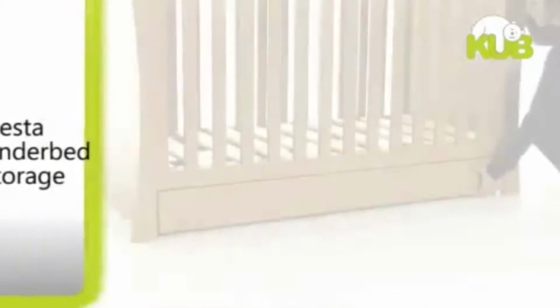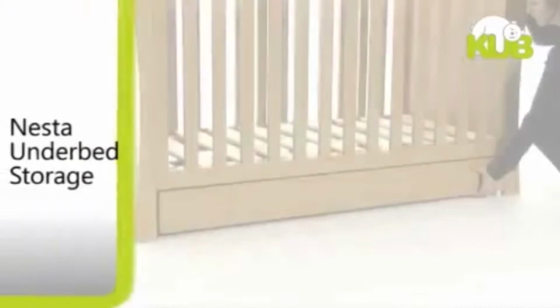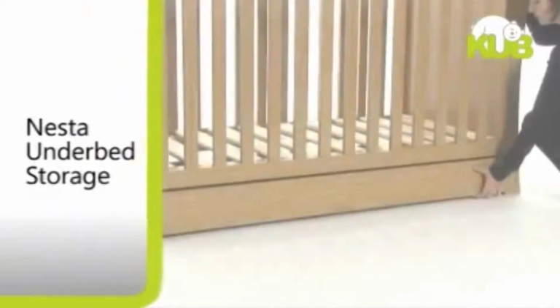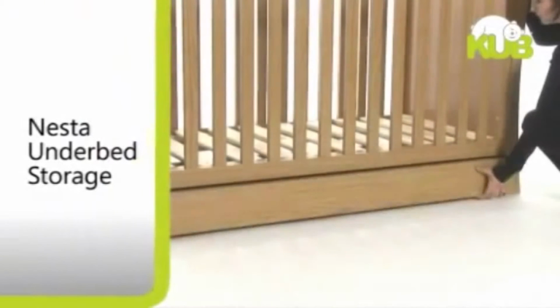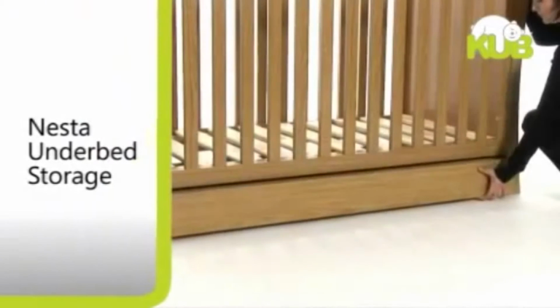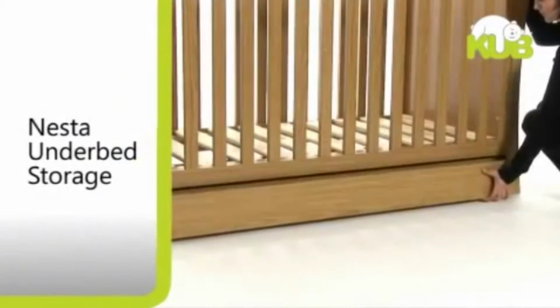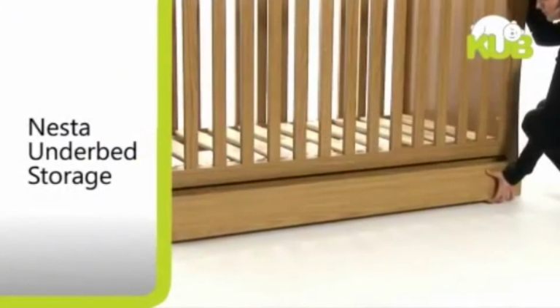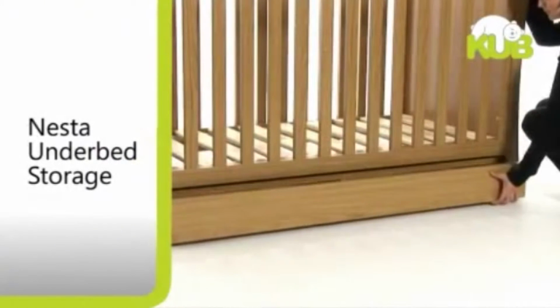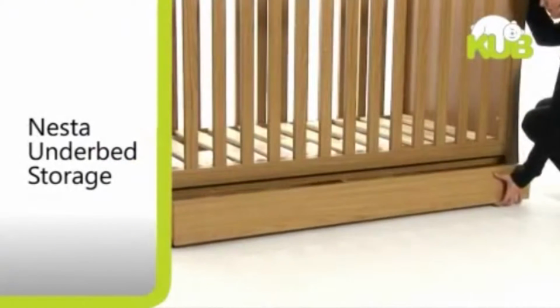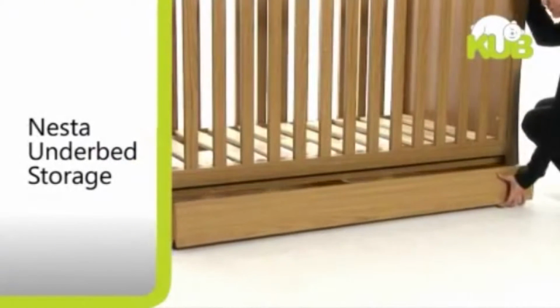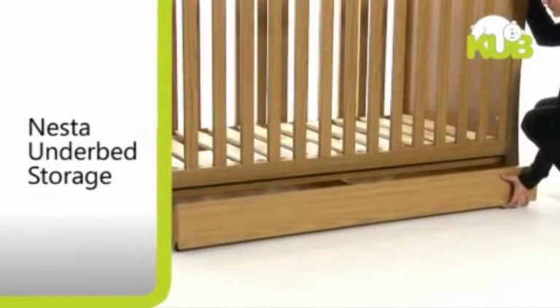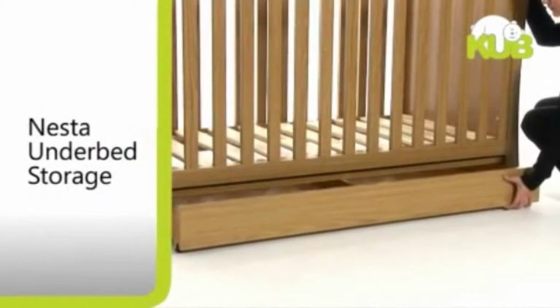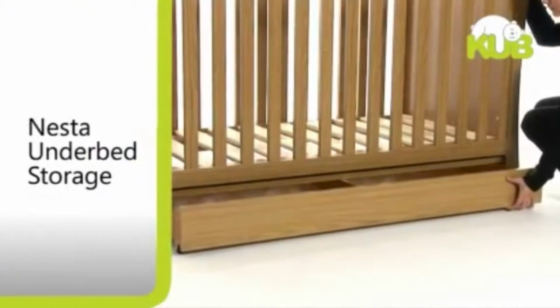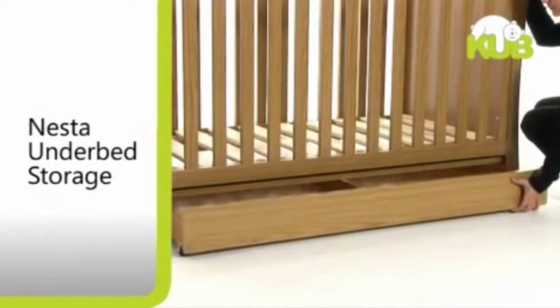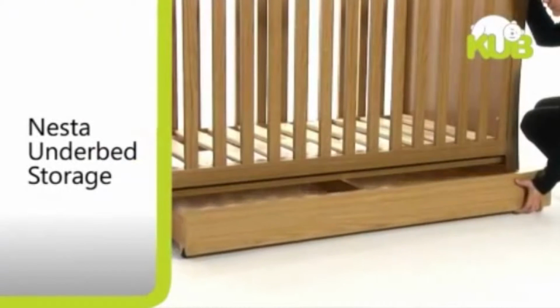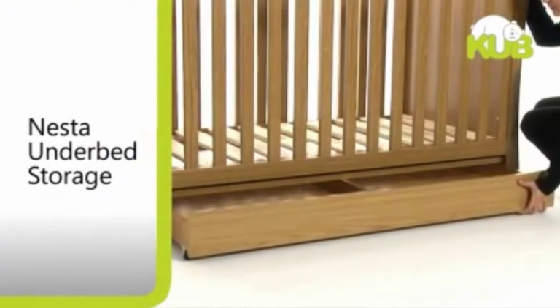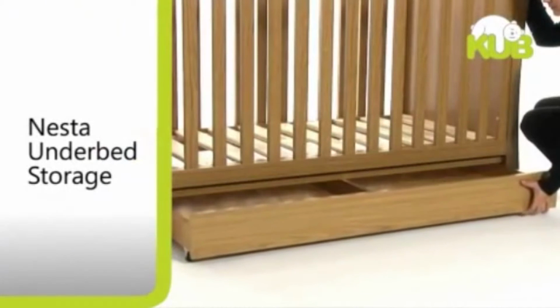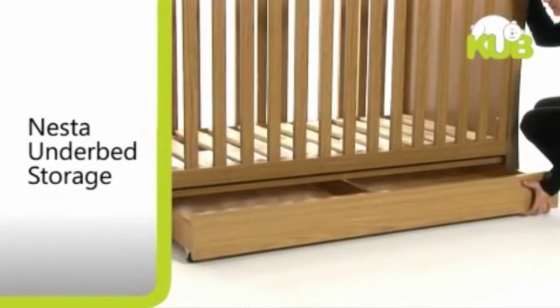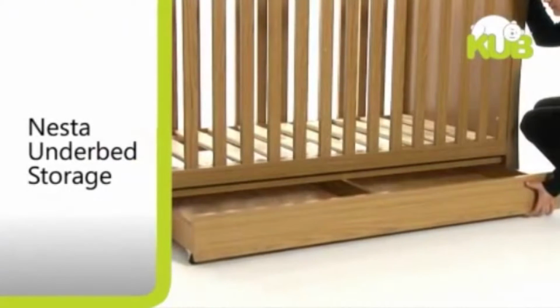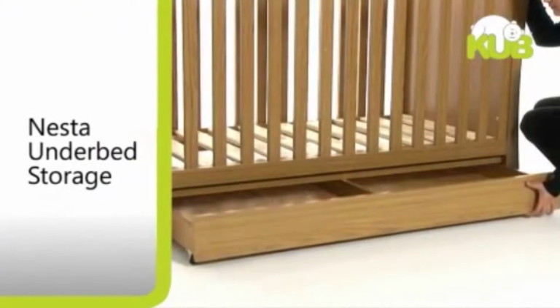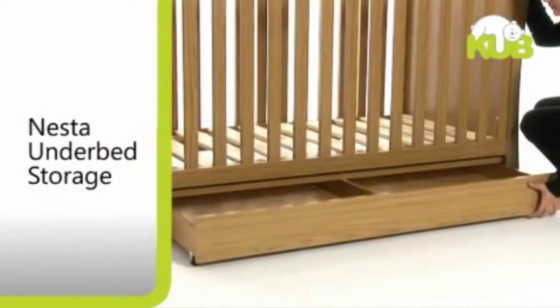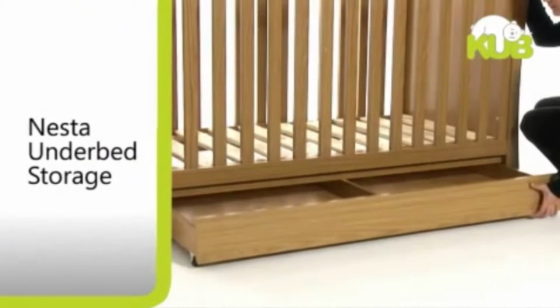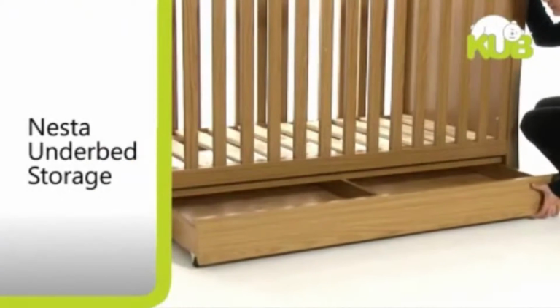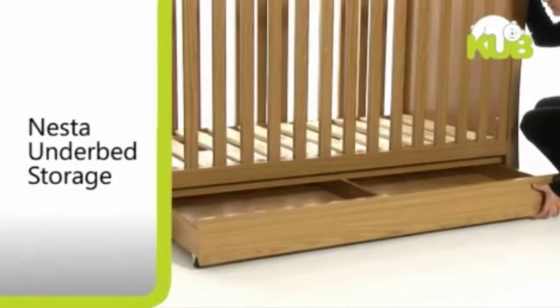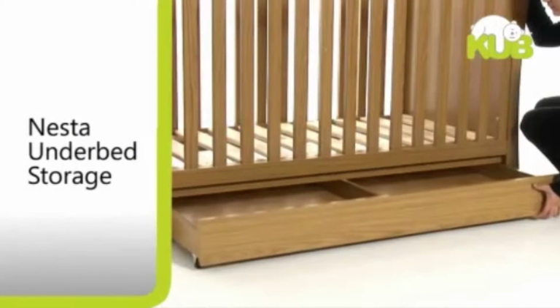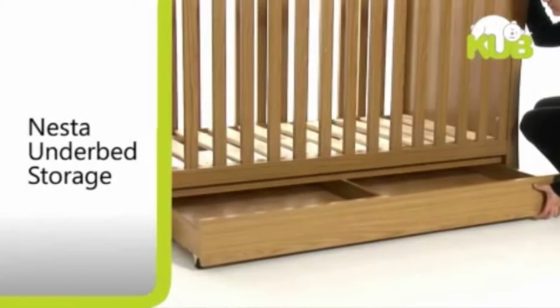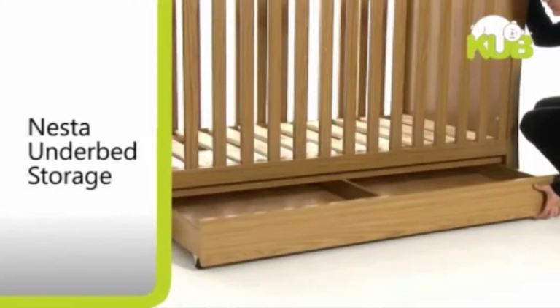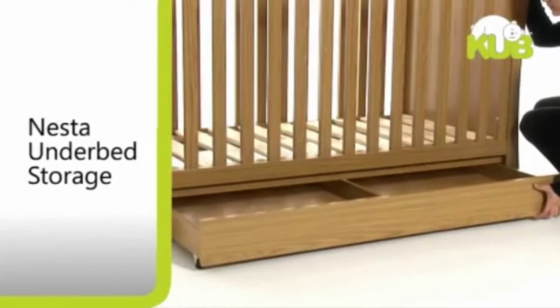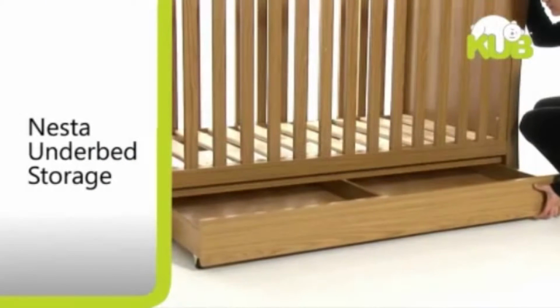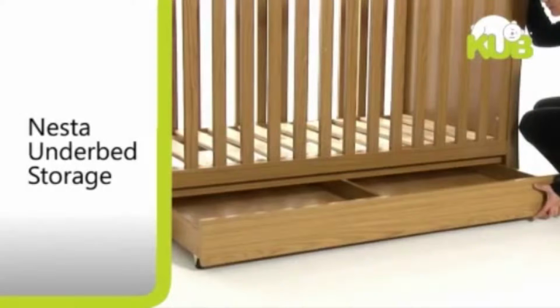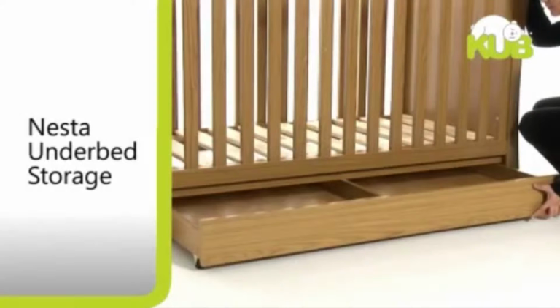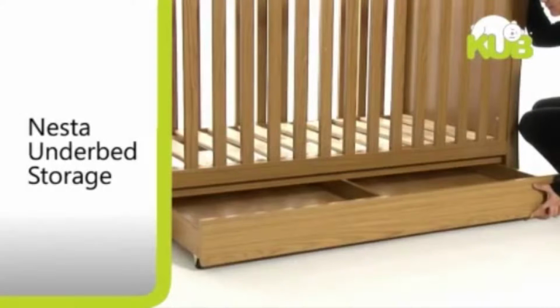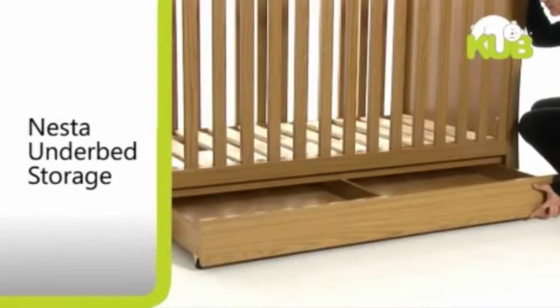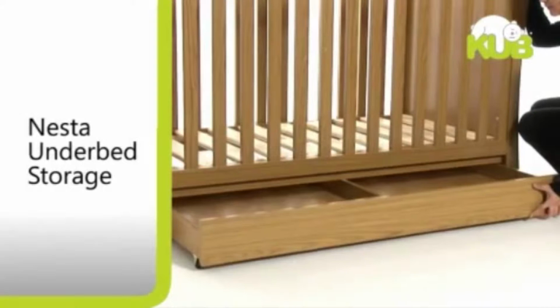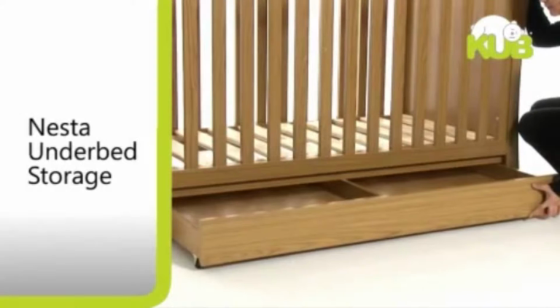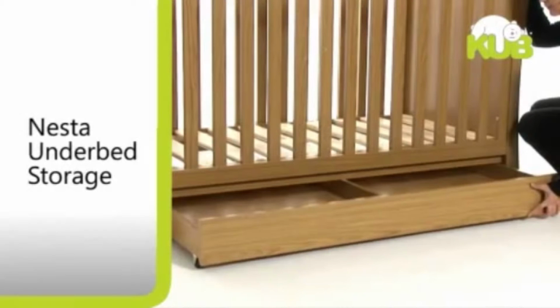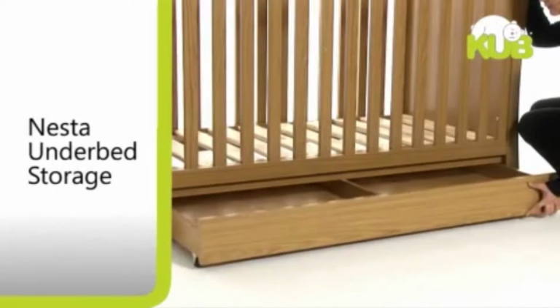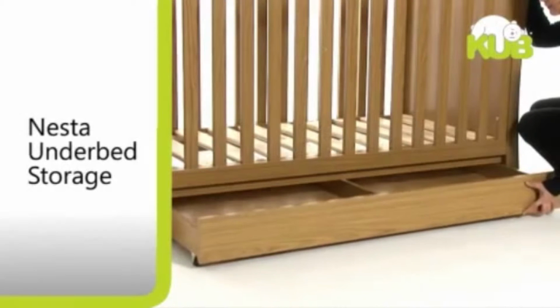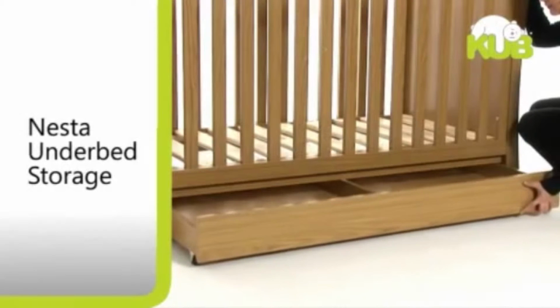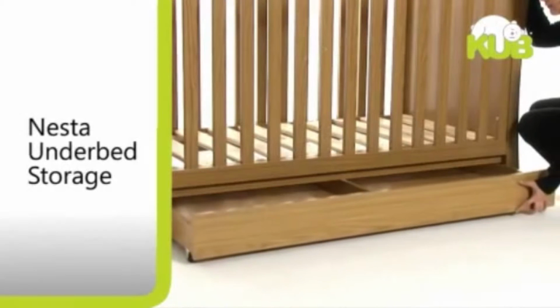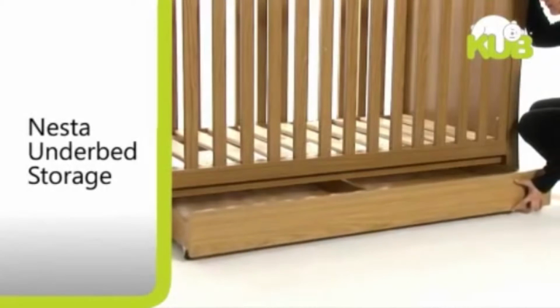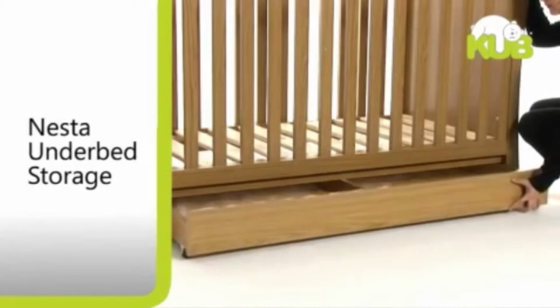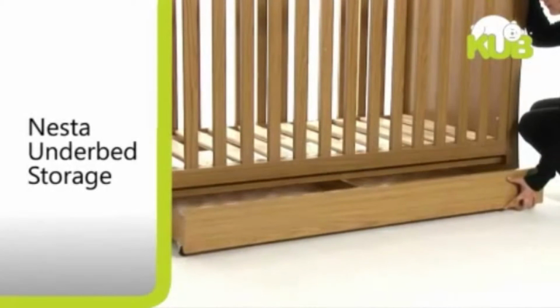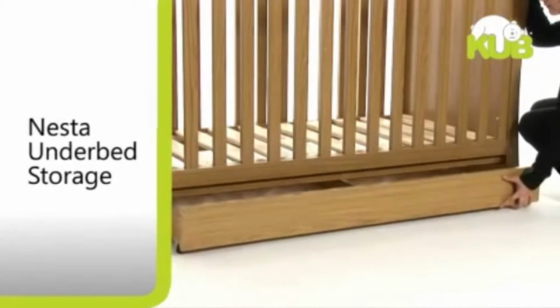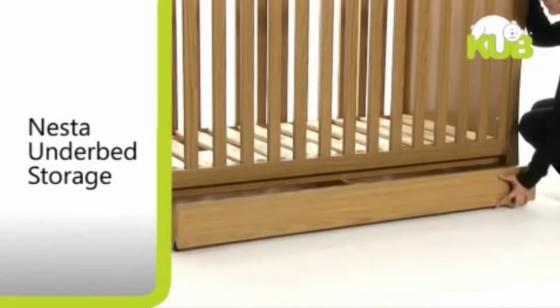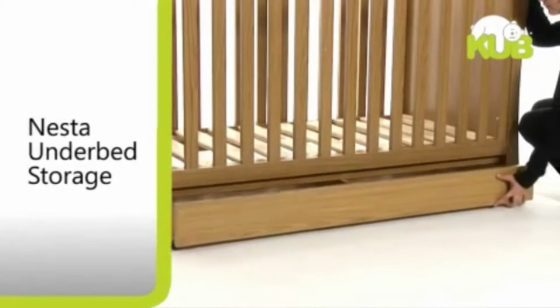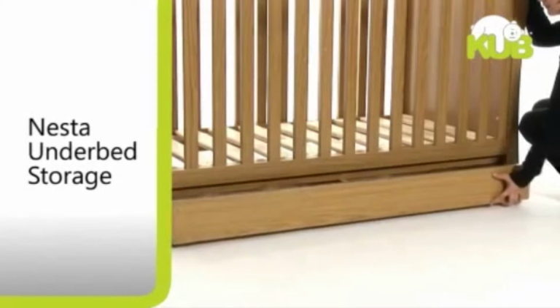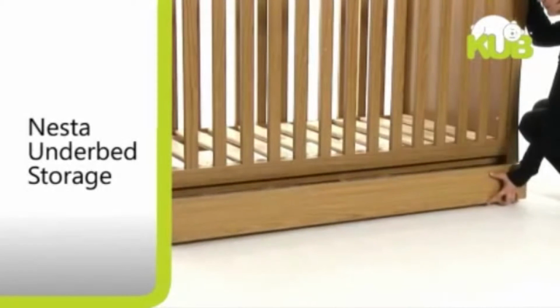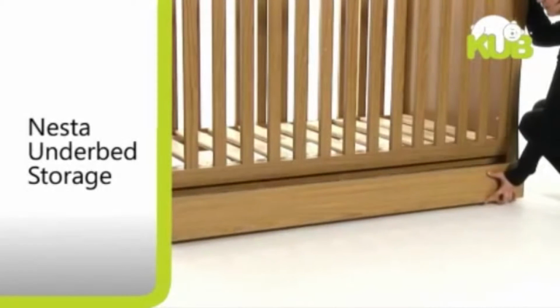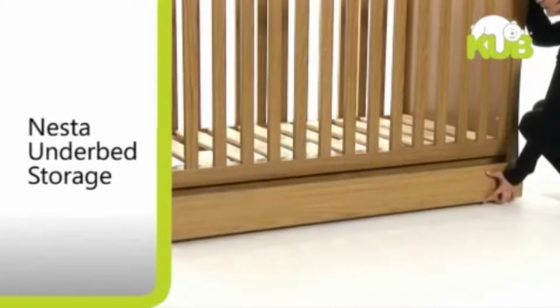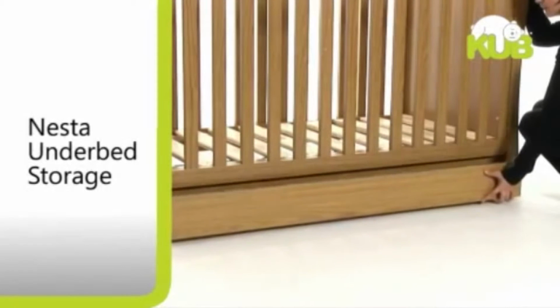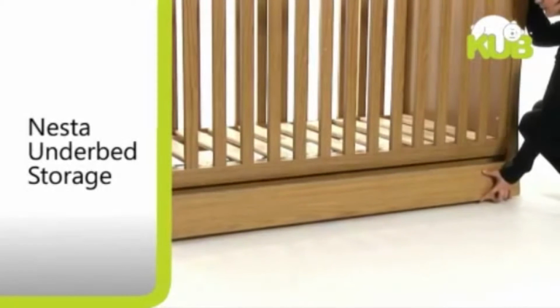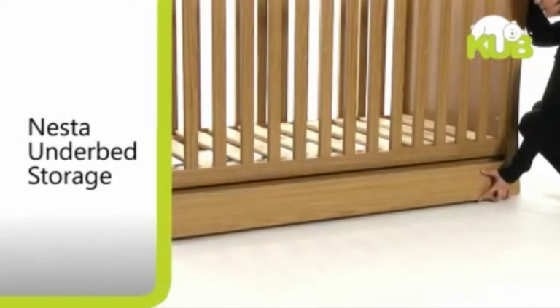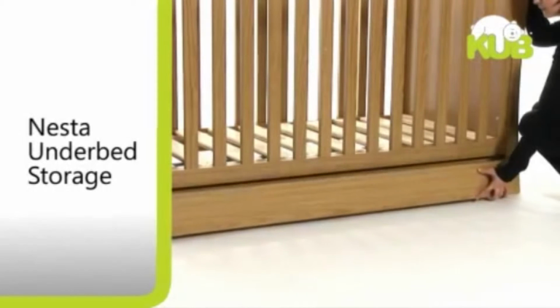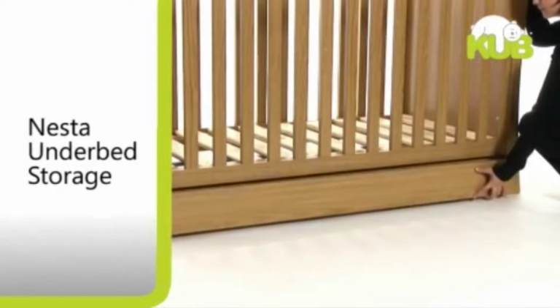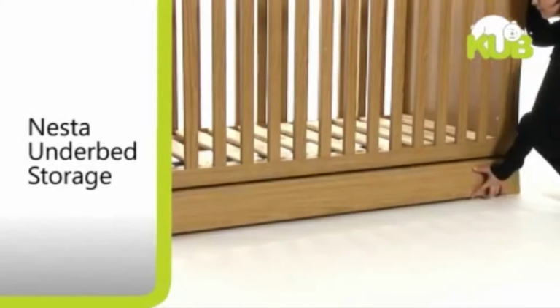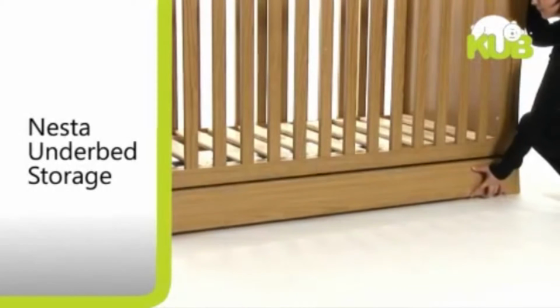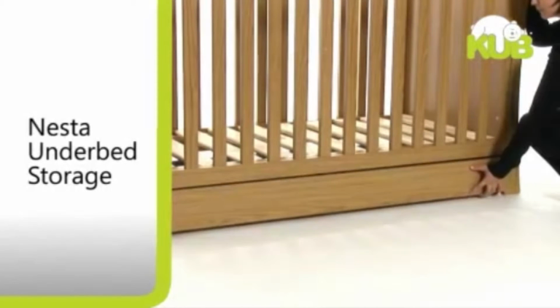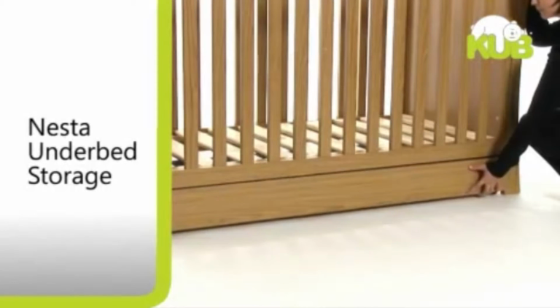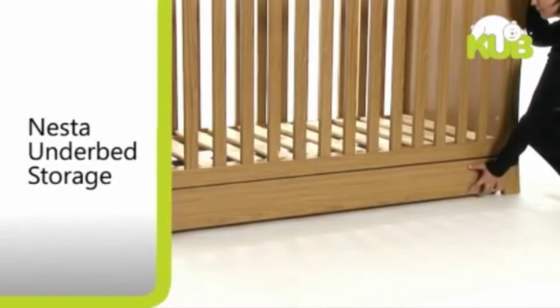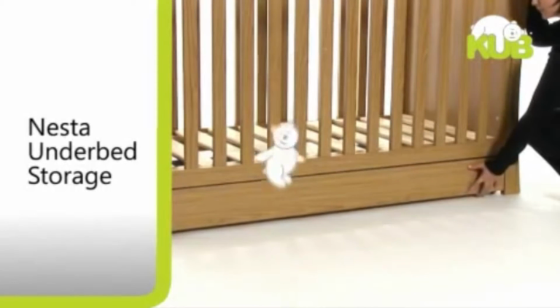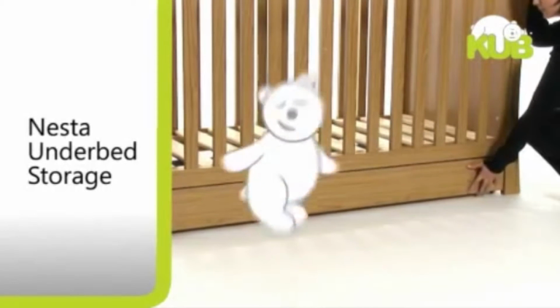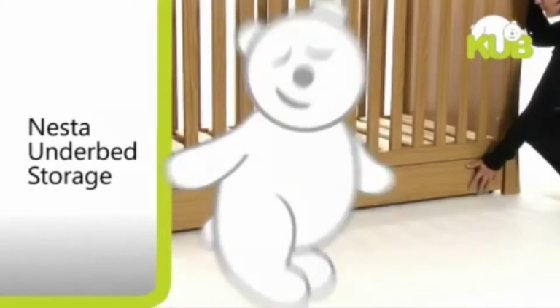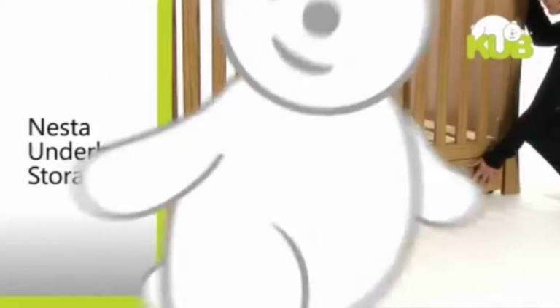For added storage, the Nesta under bed storage drawer is deep and spacious and features casters for ease of use.